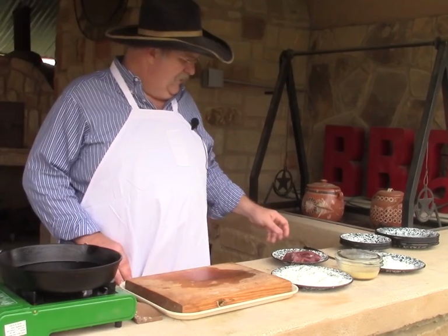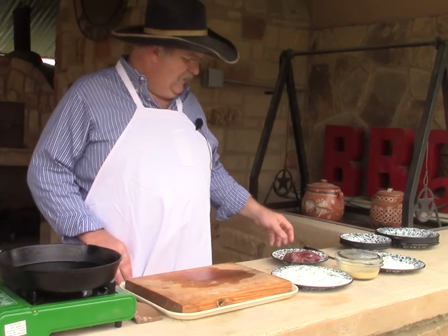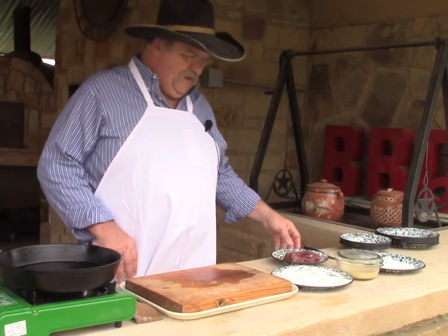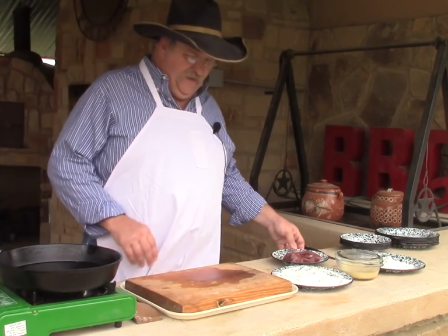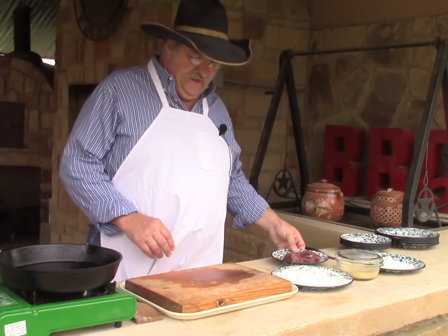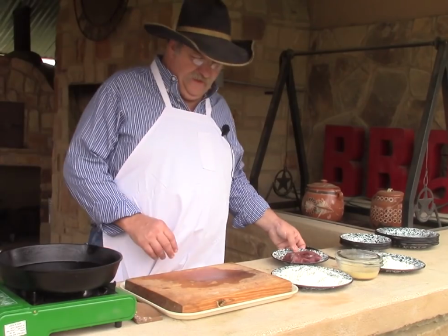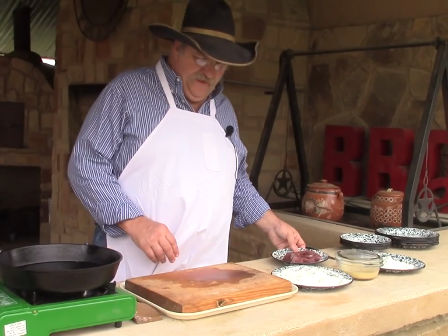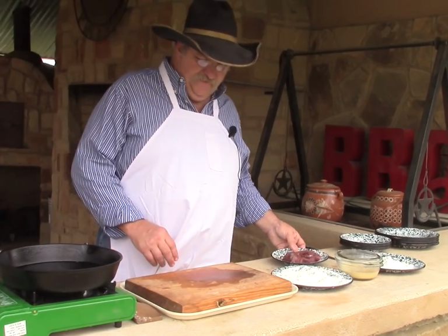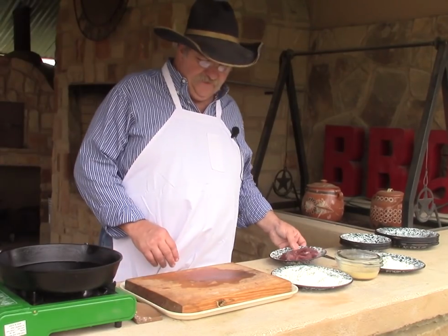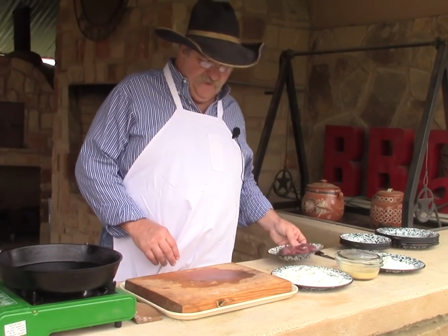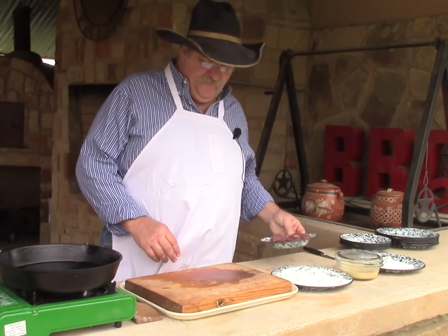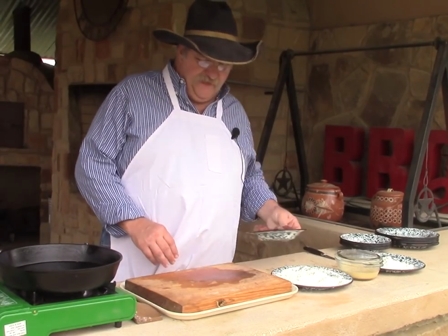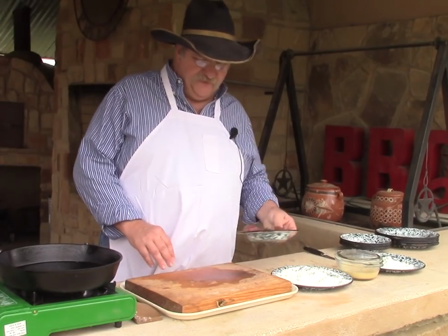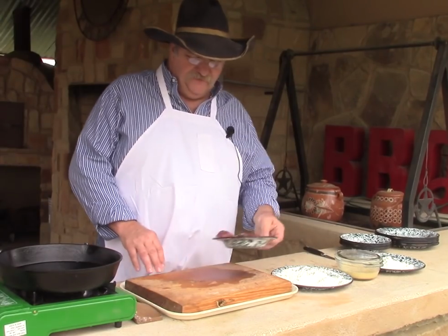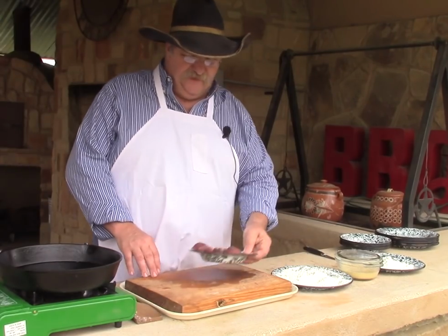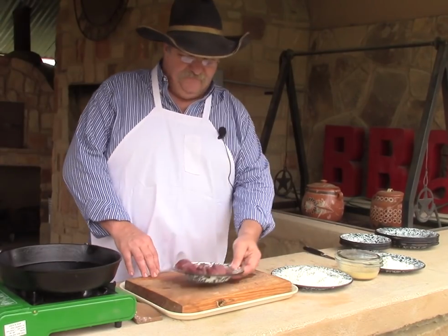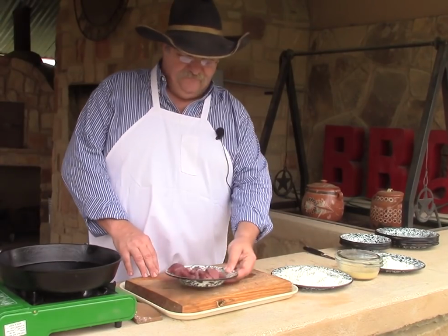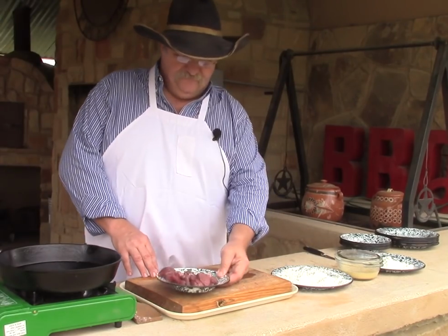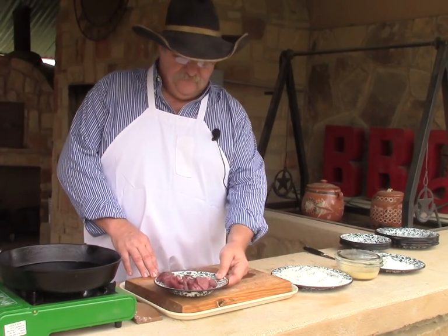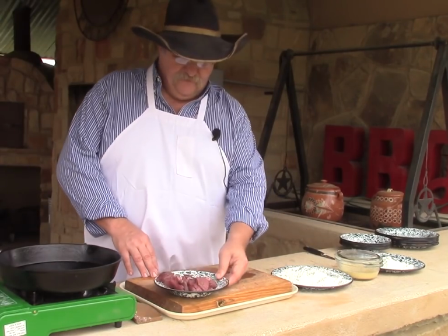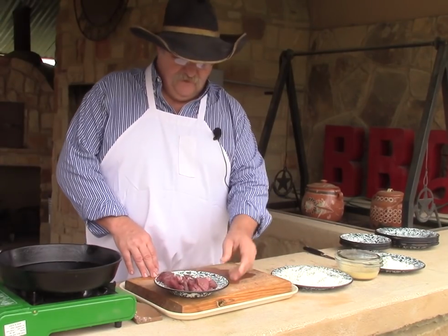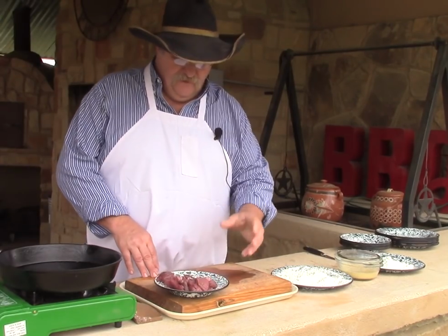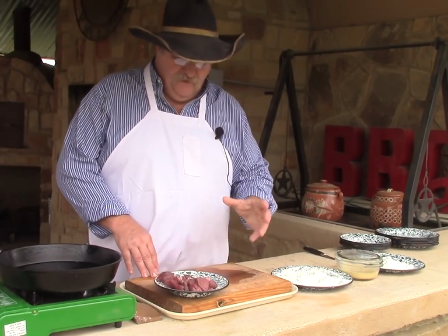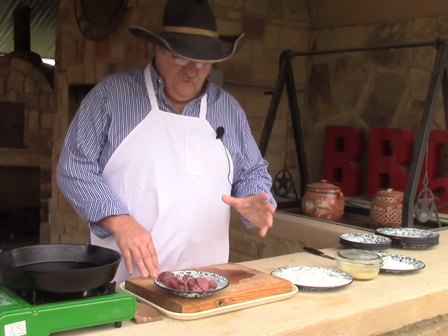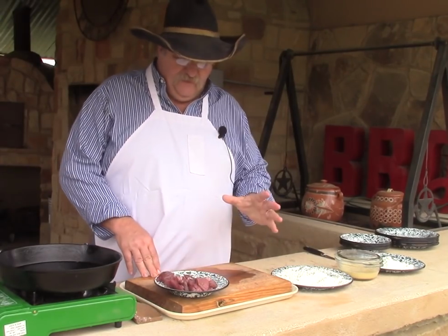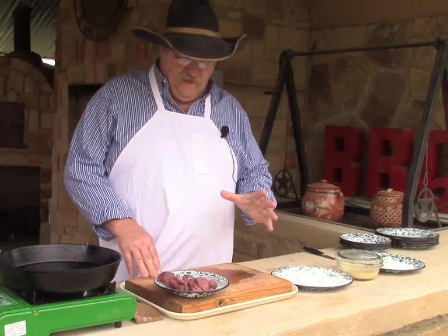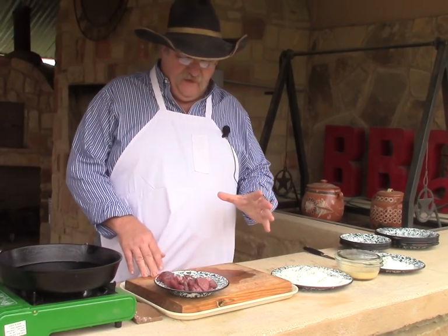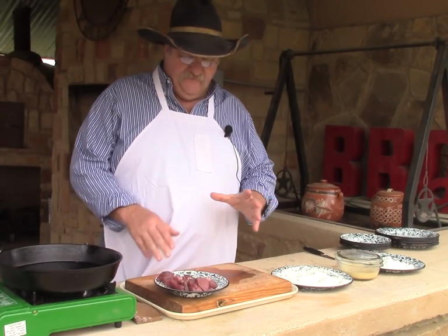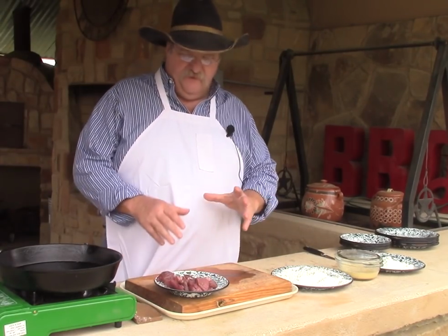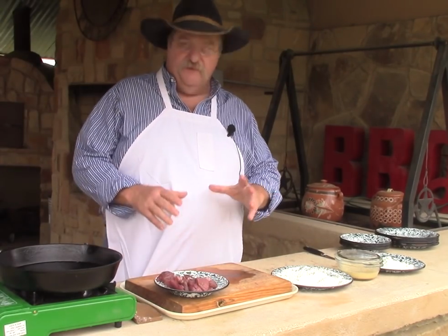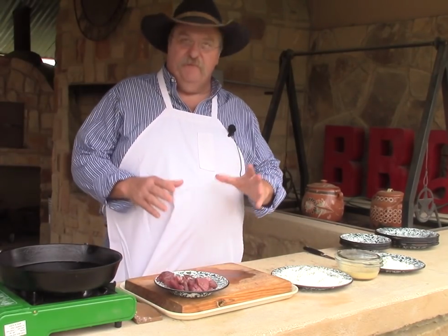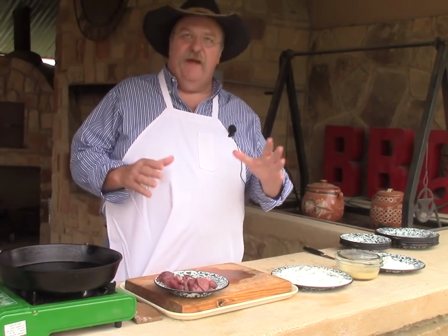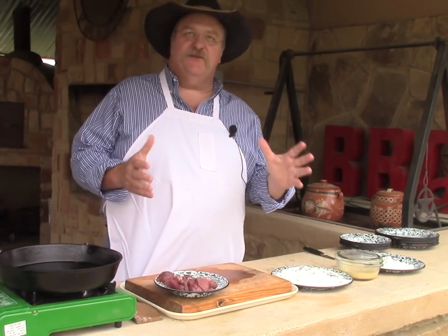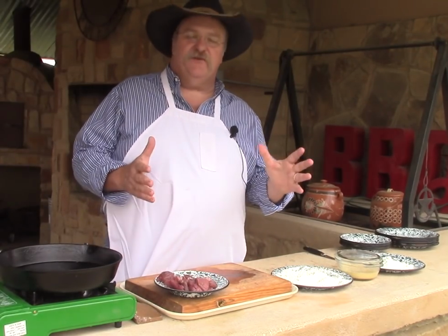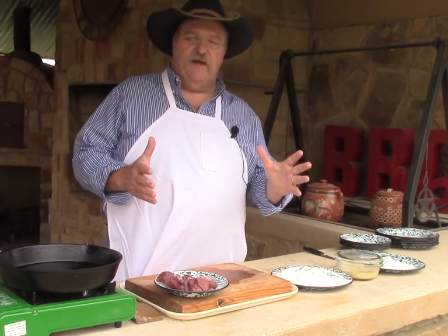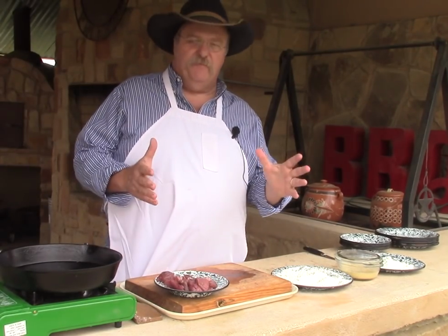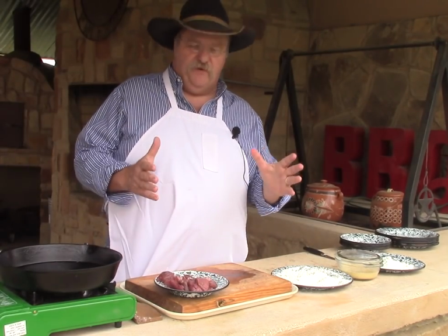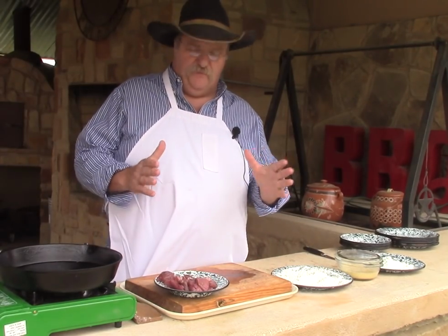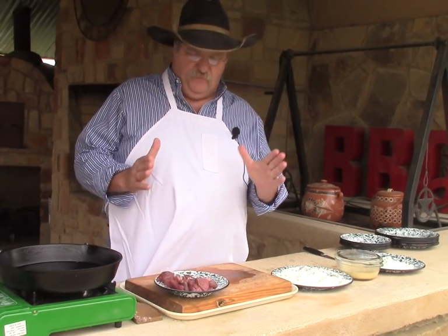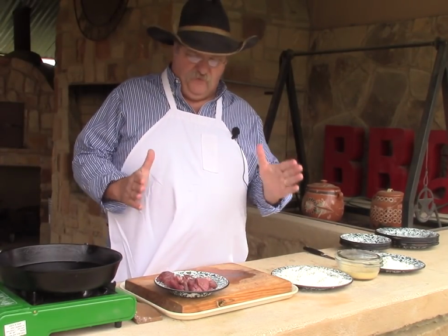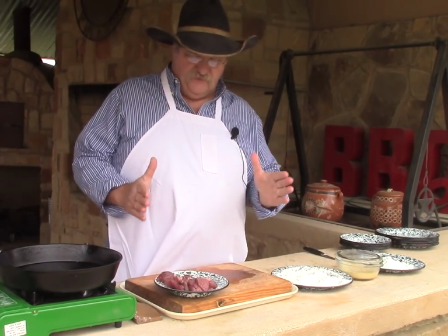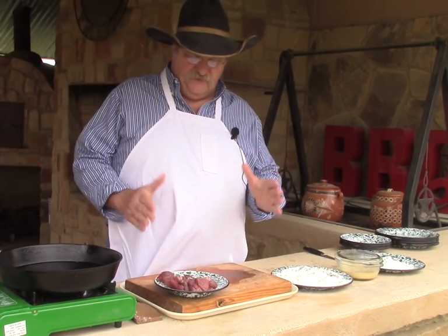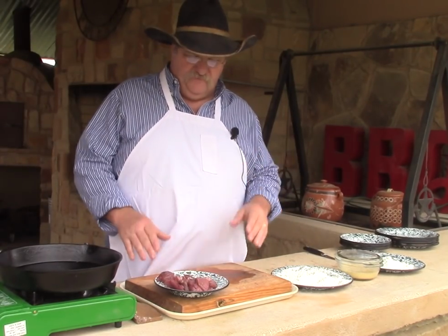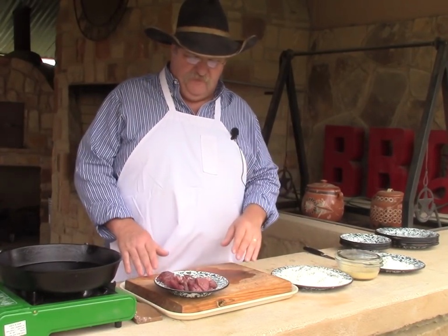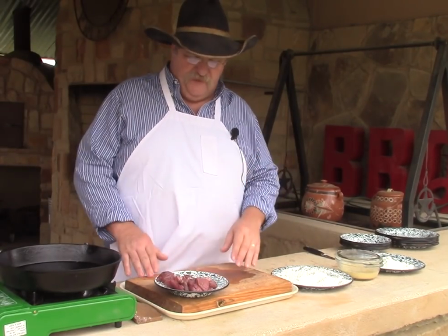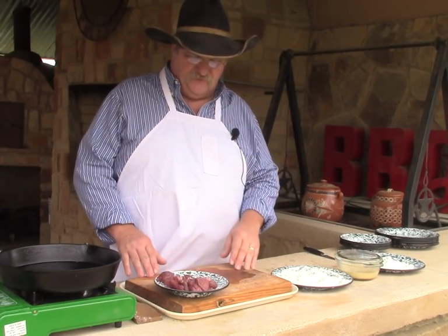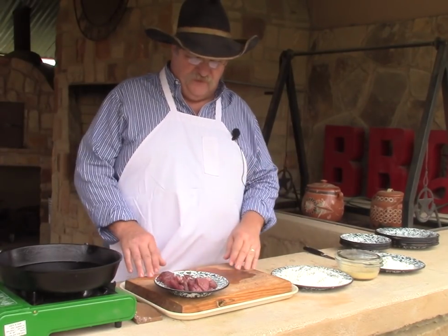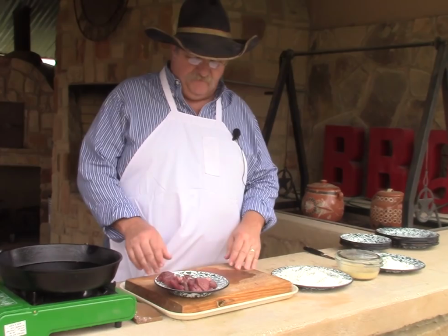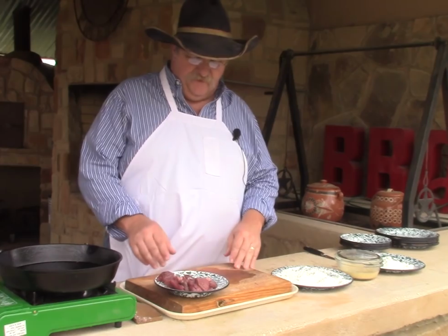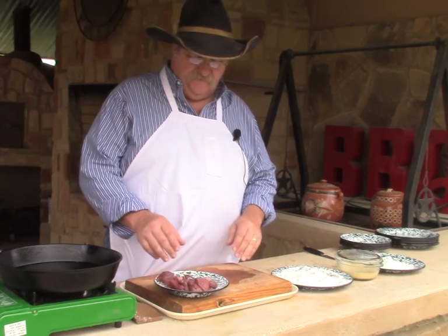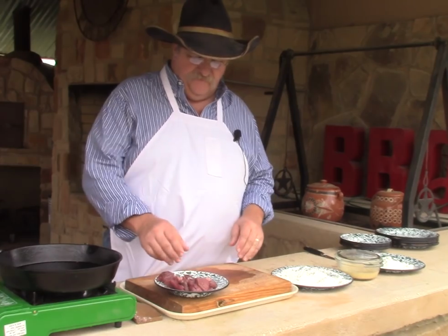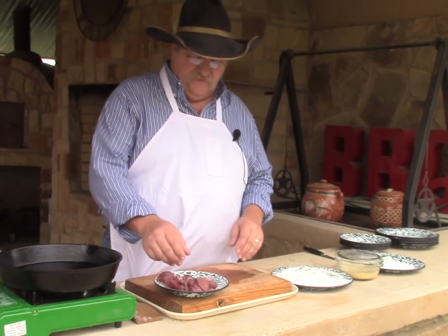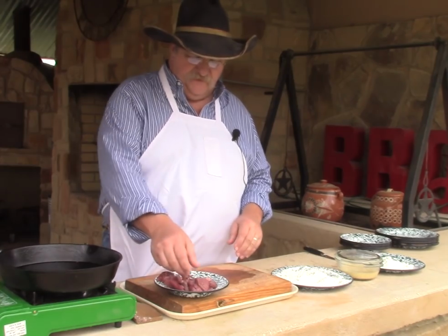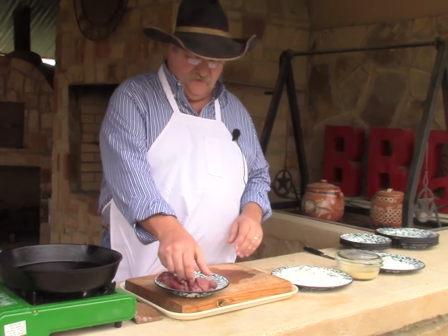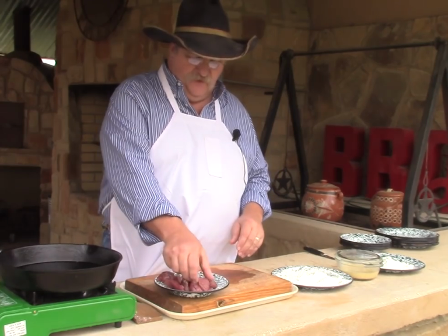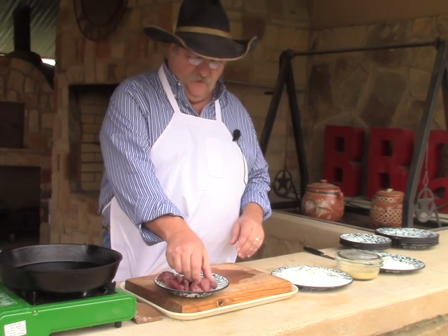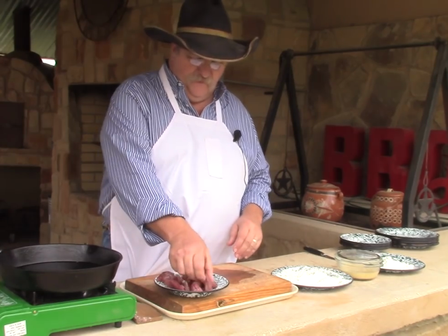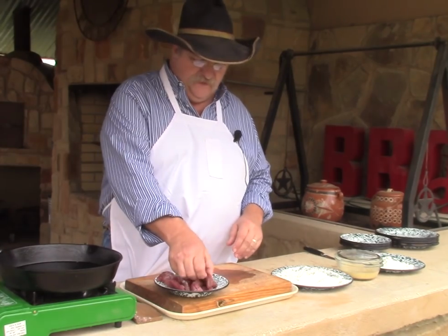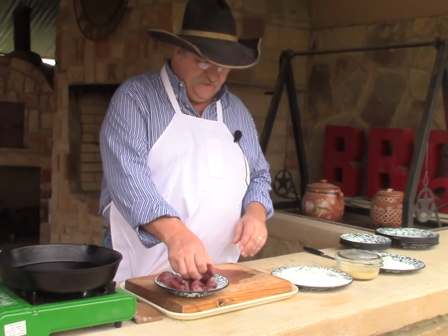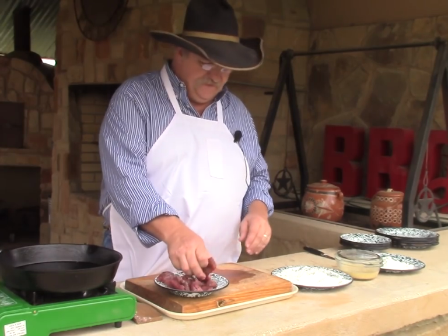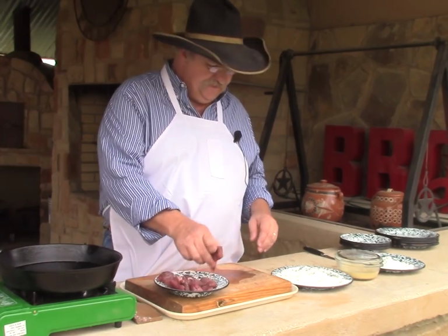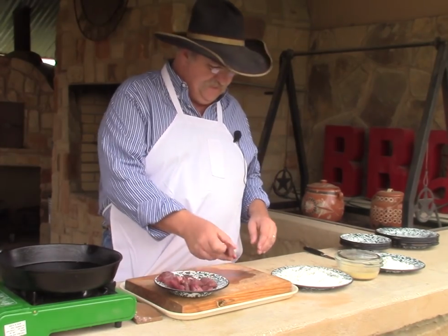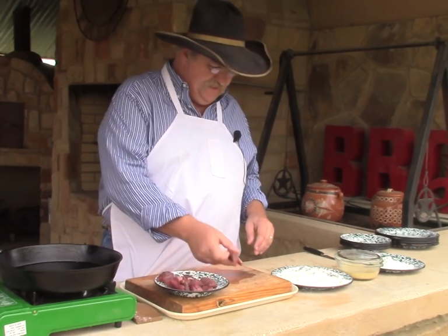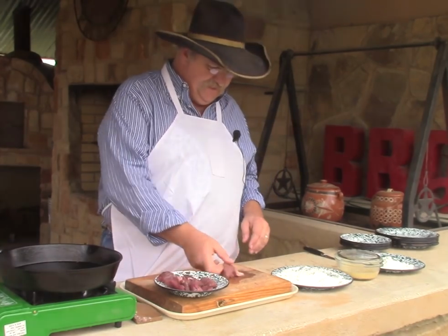Alright, and here's our backstrap. We have the backstrap — or a portion of a backstrap — off of a doe we got this season.